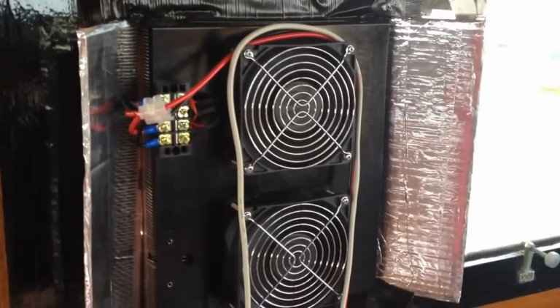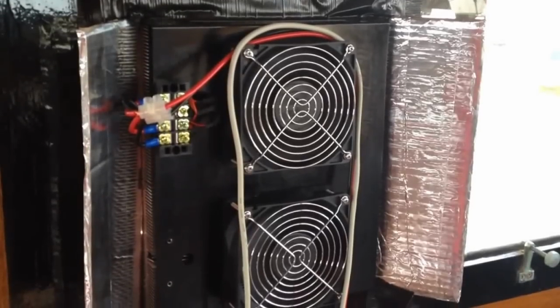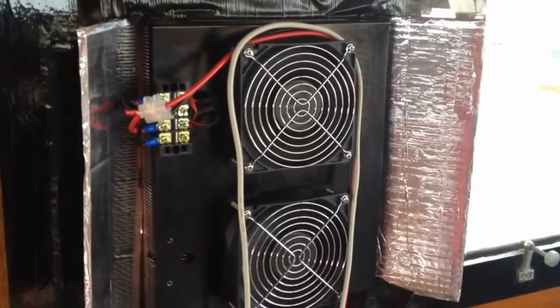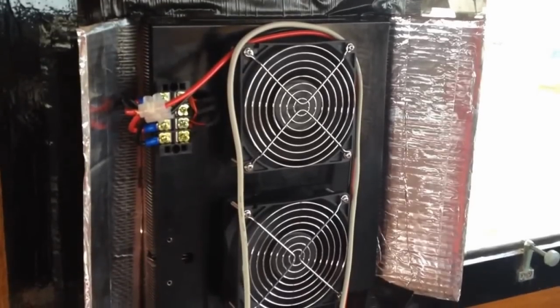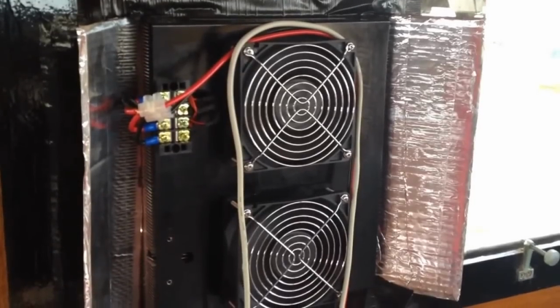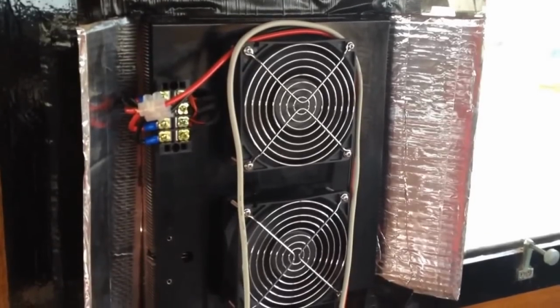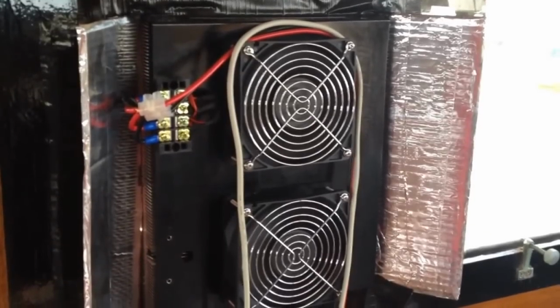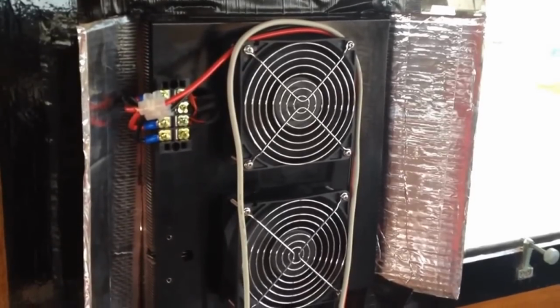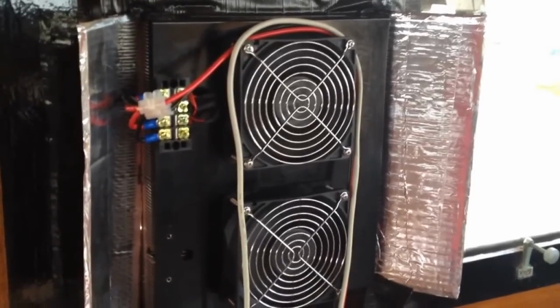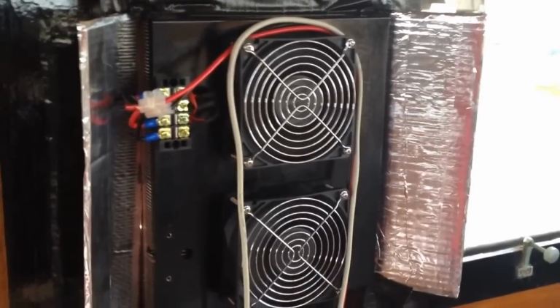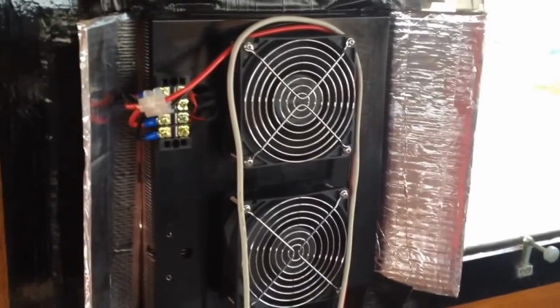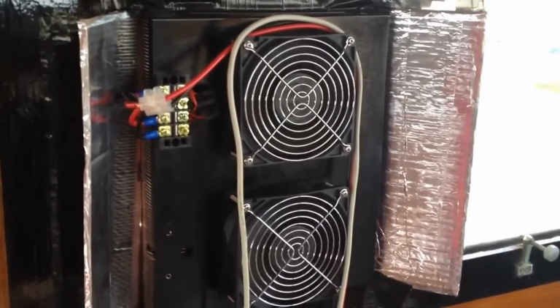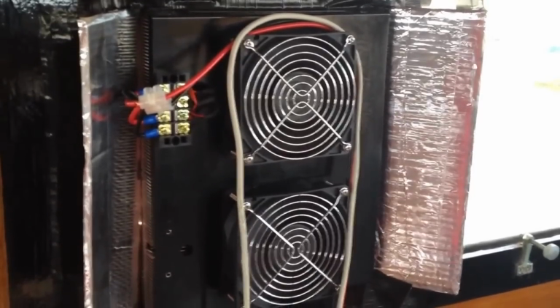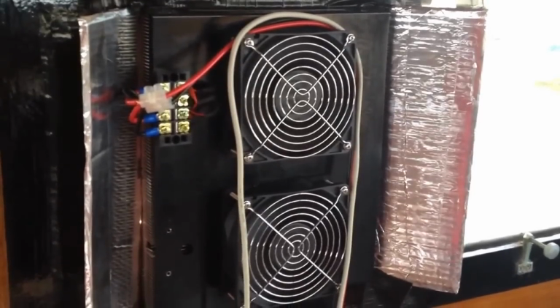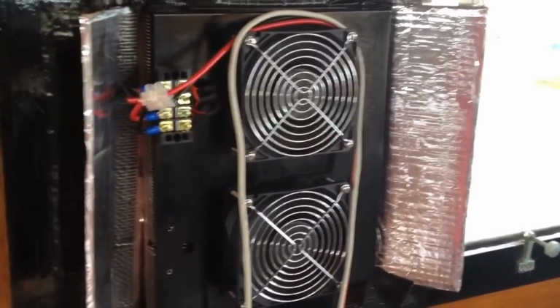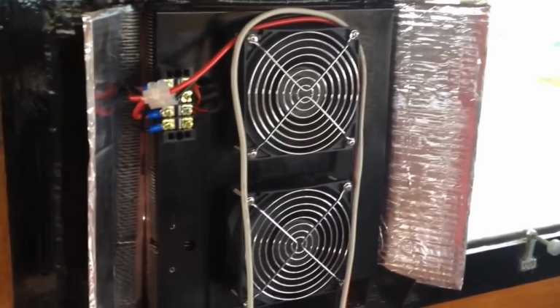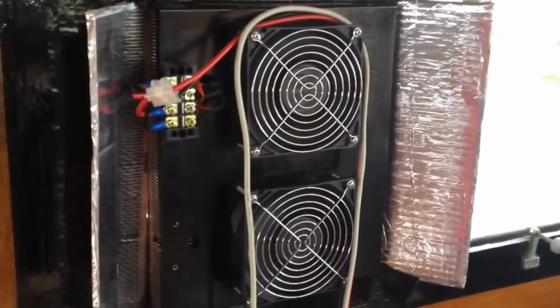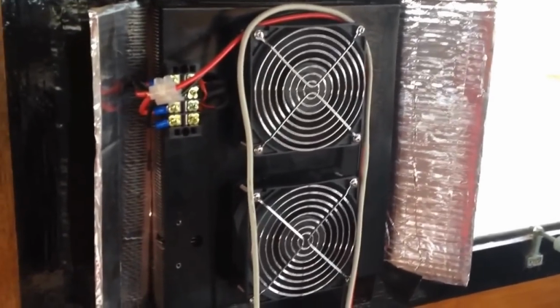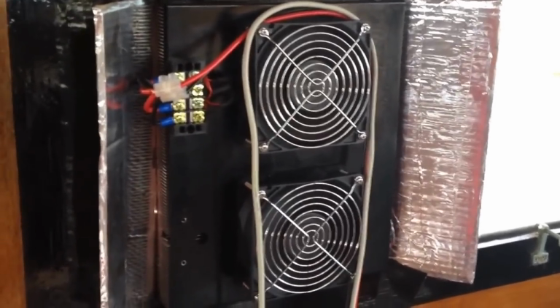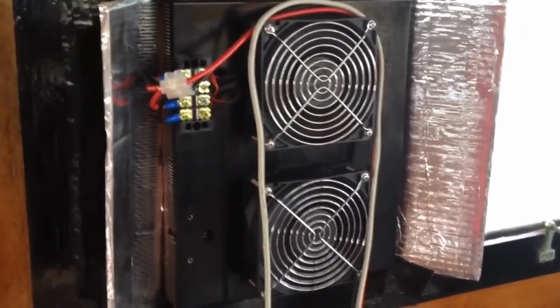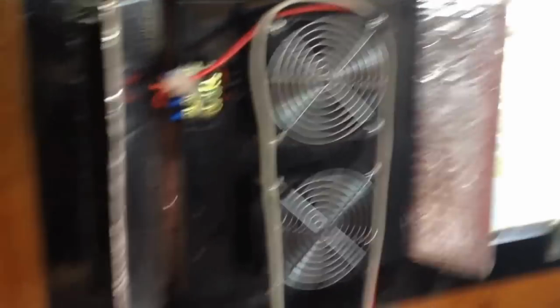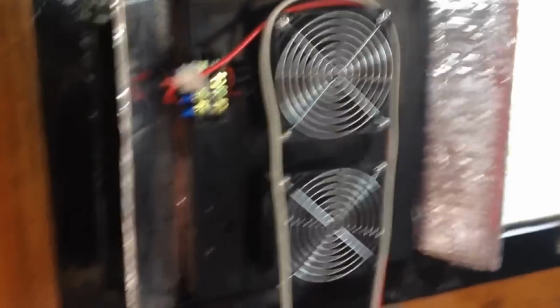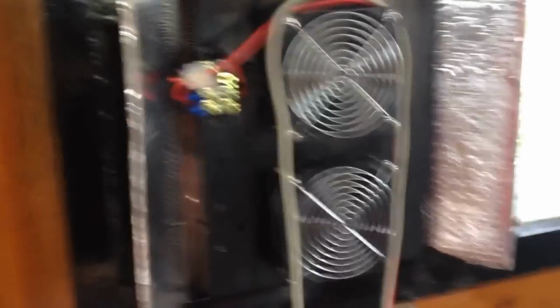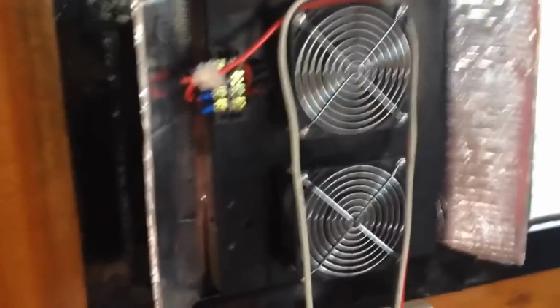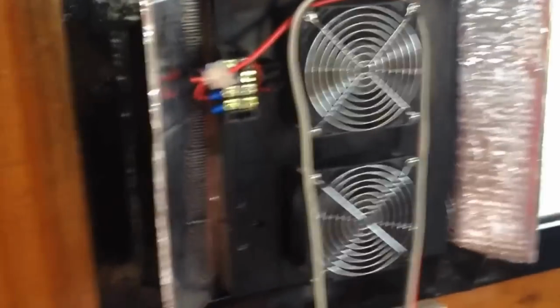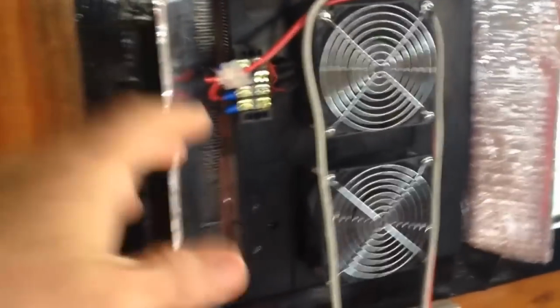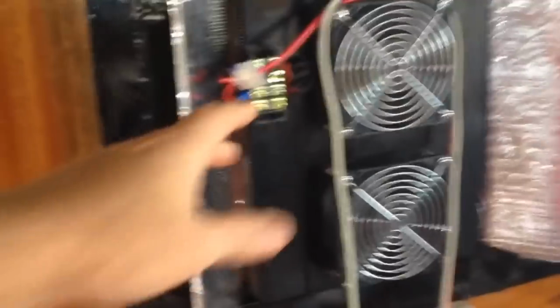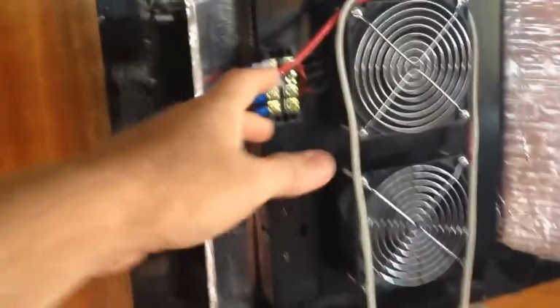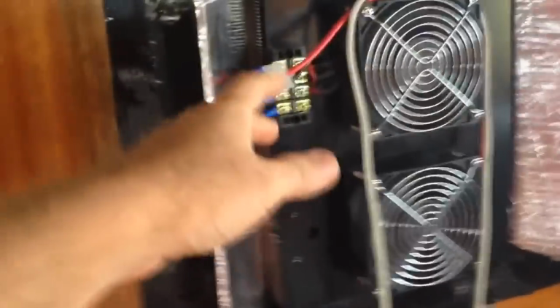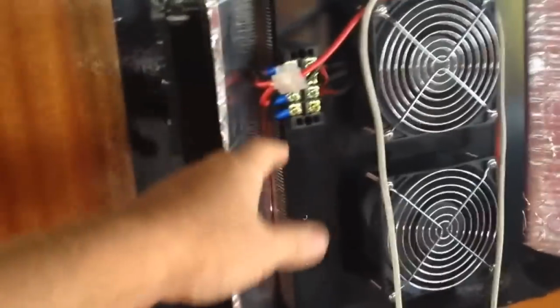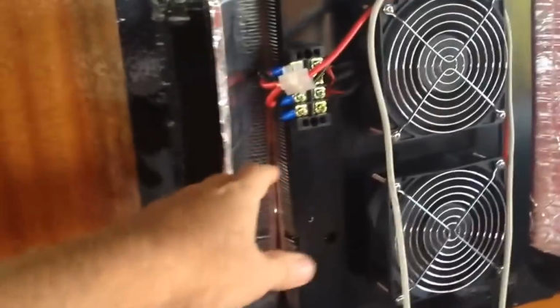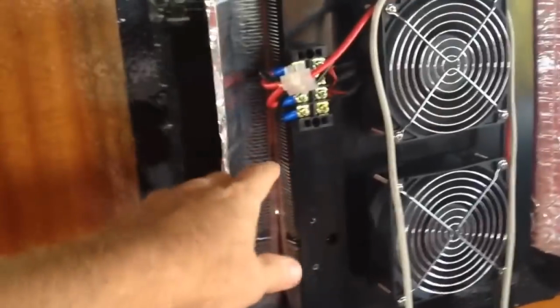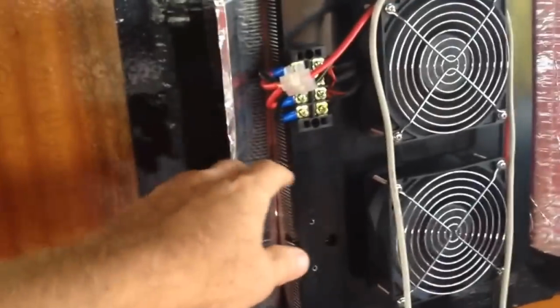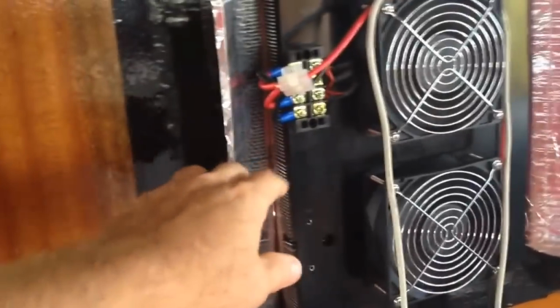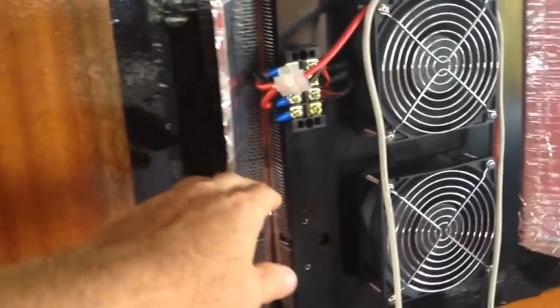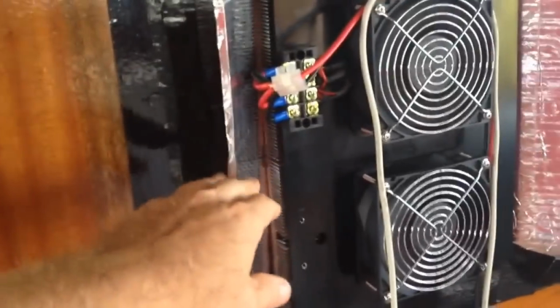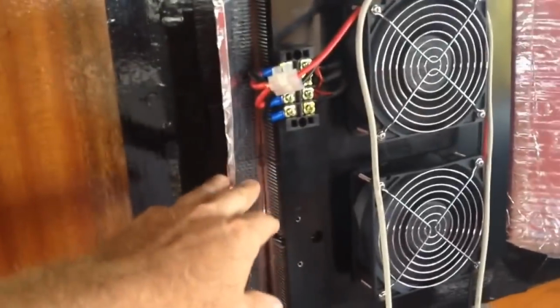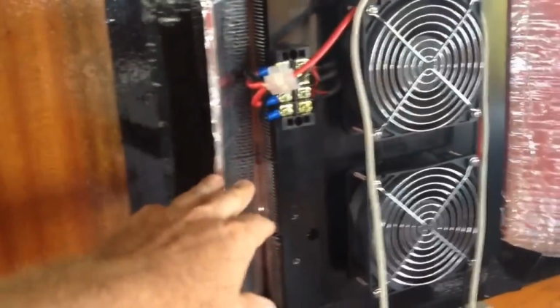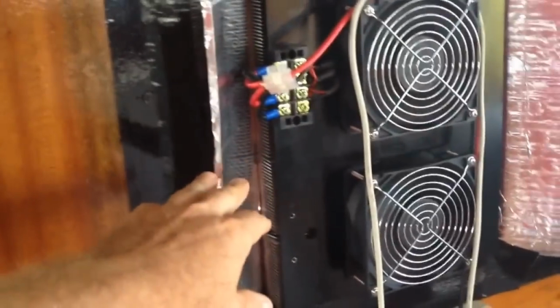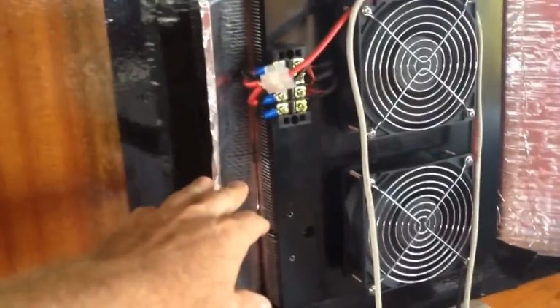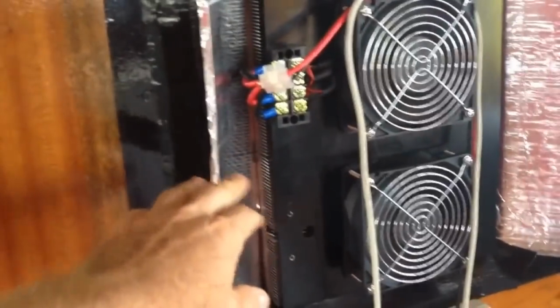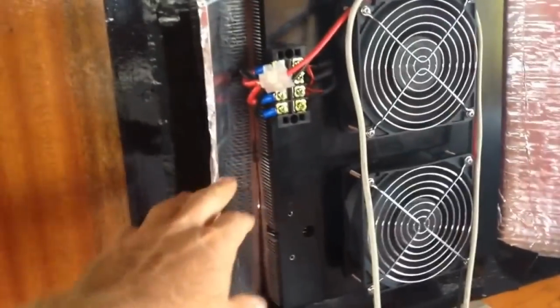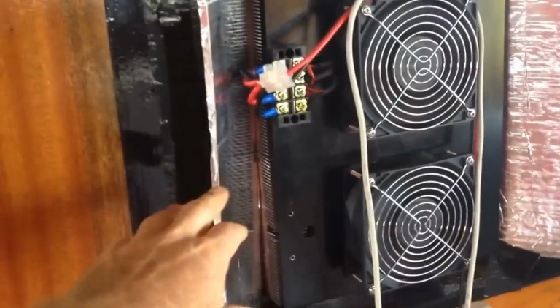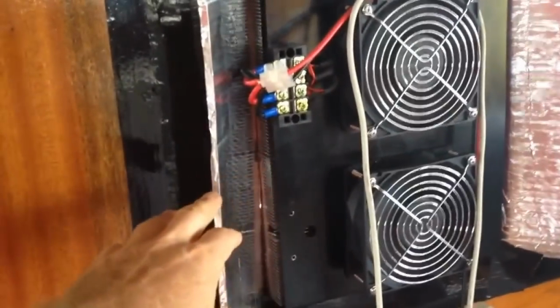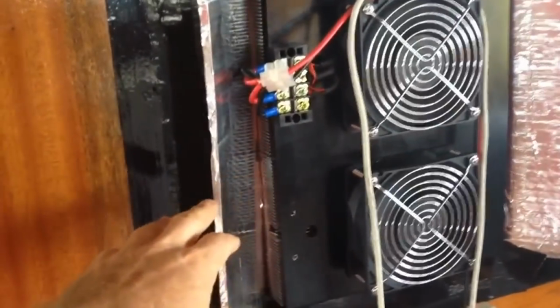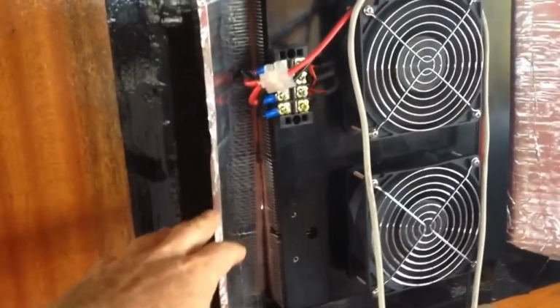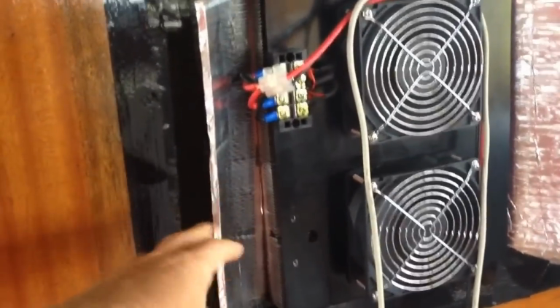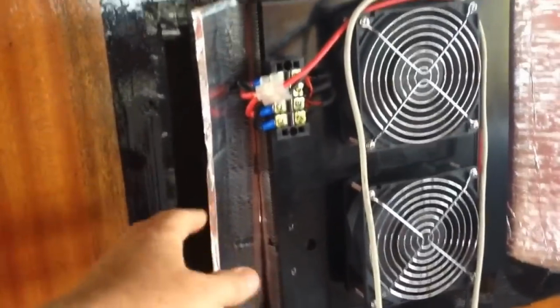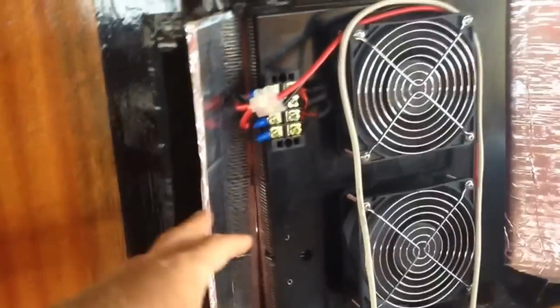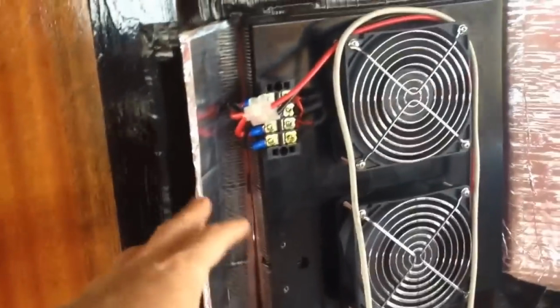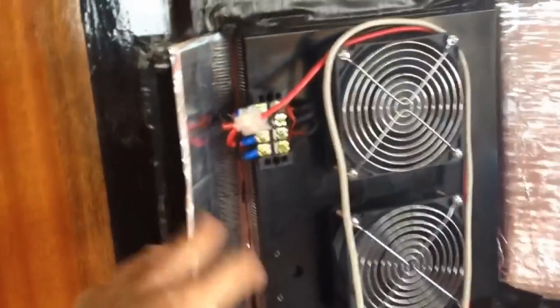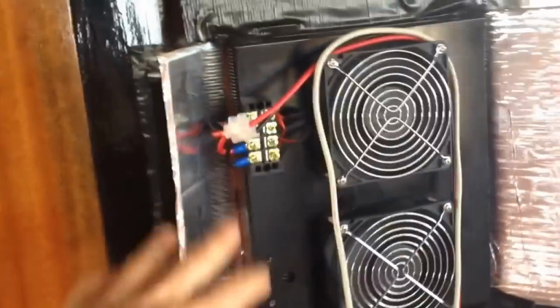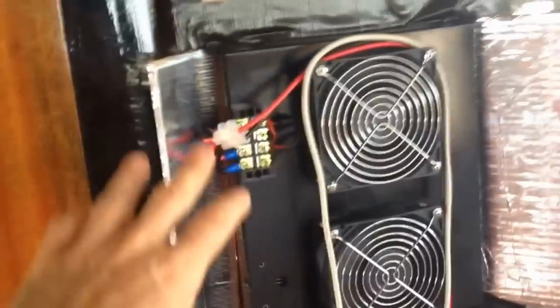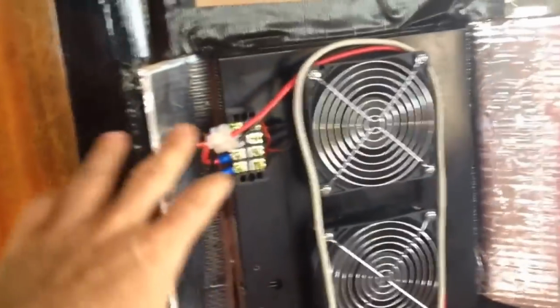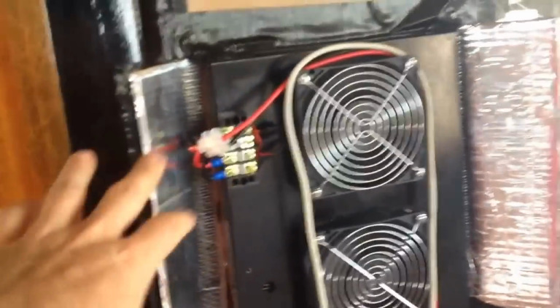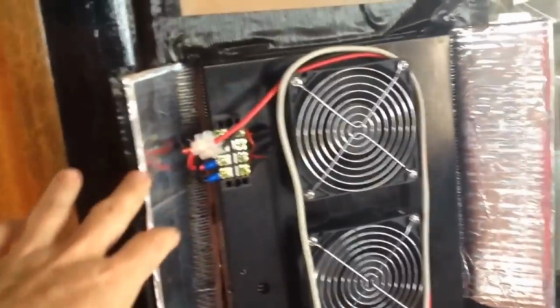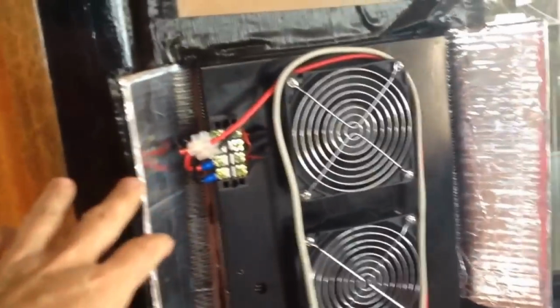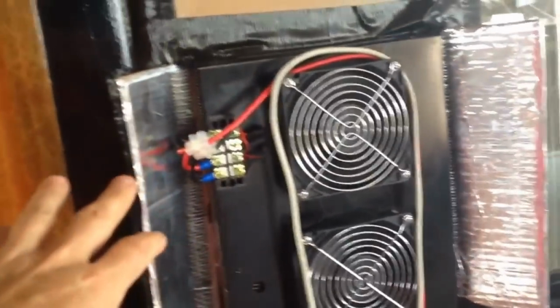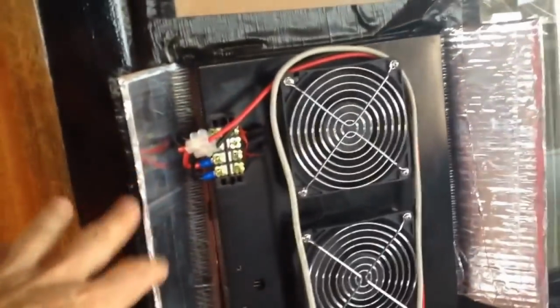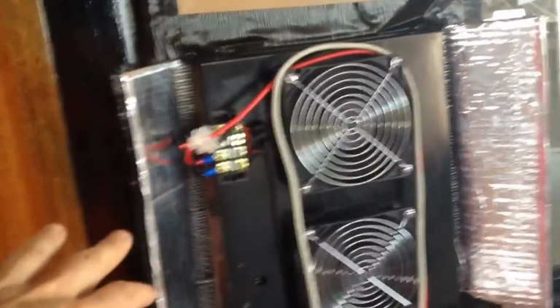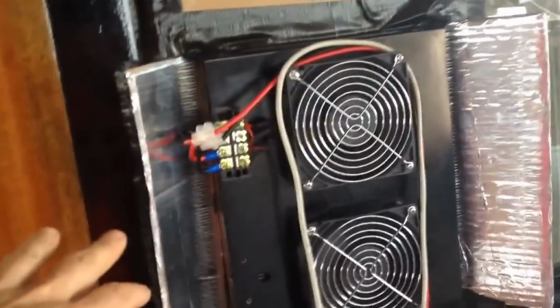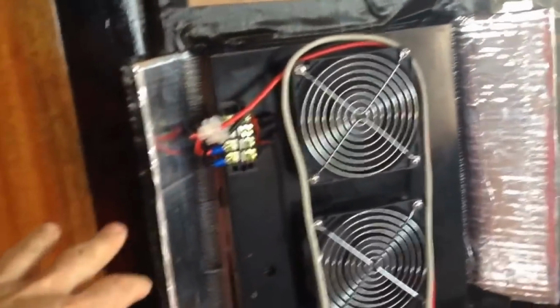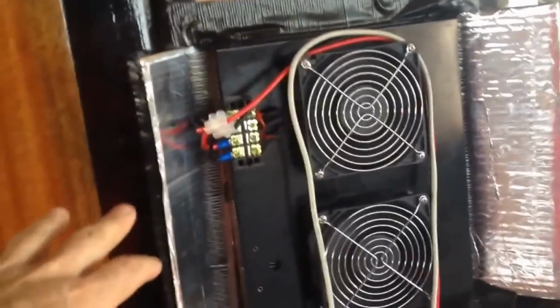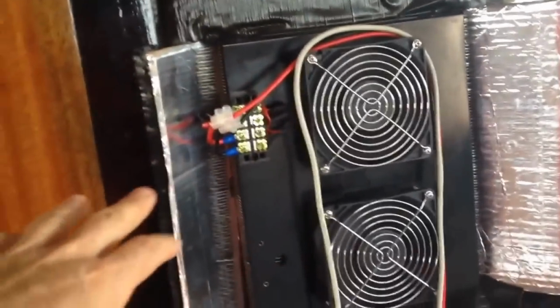Alright, hello again. I'm doing all kinds of stuff. As you can see, I've got some deflectors up.